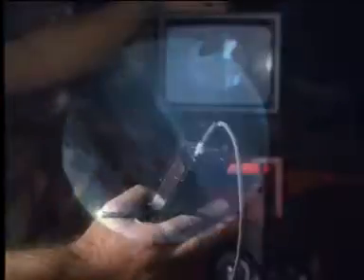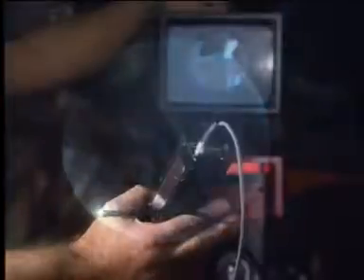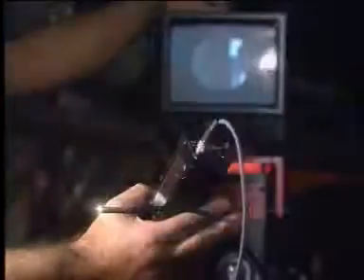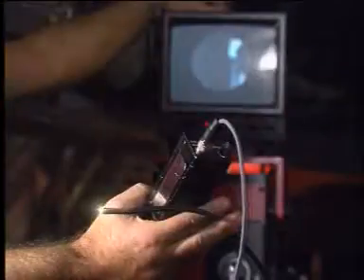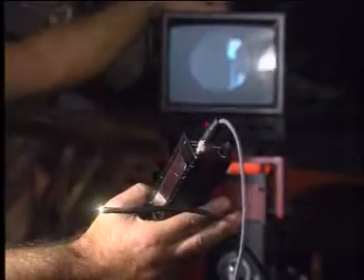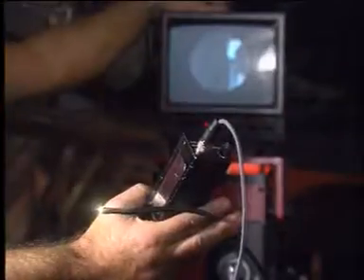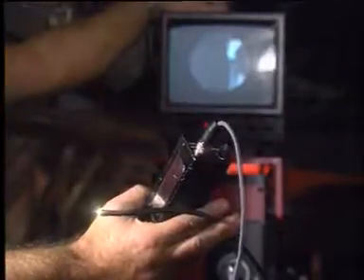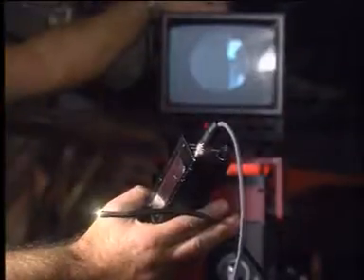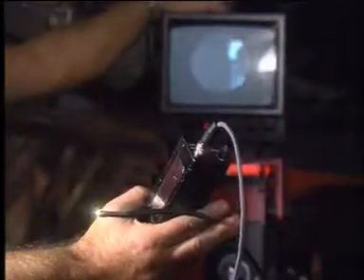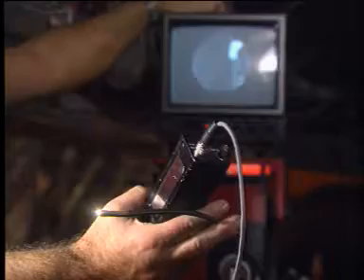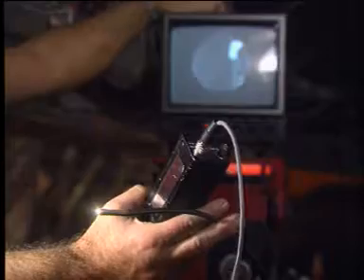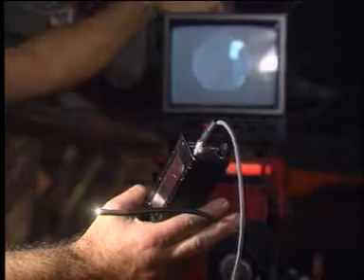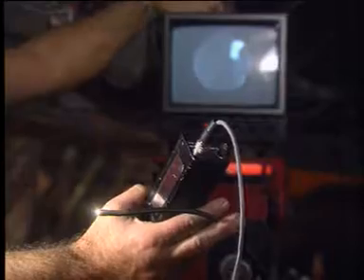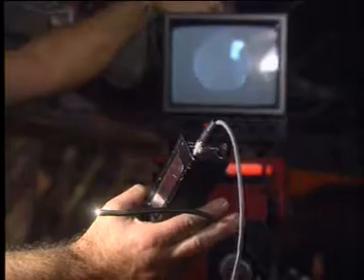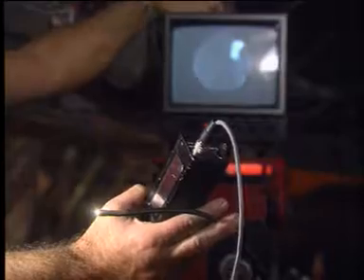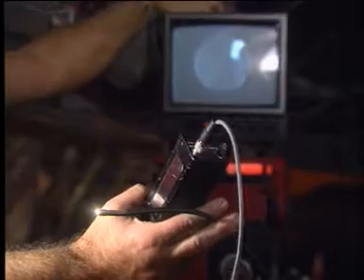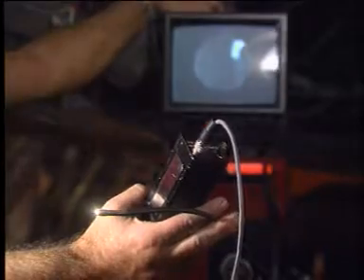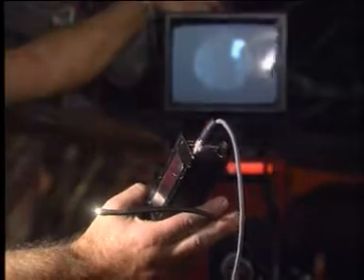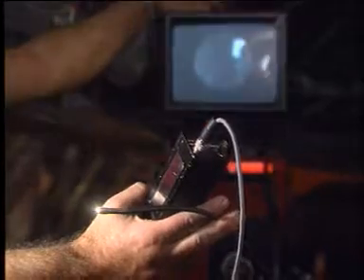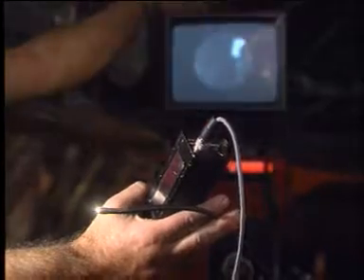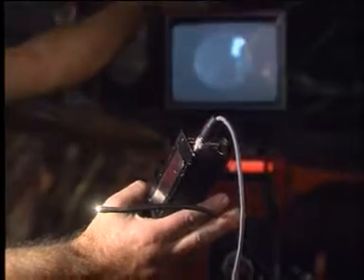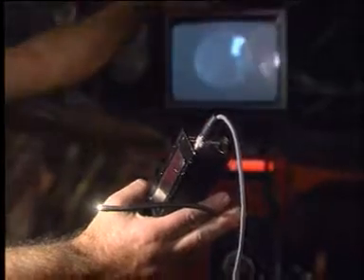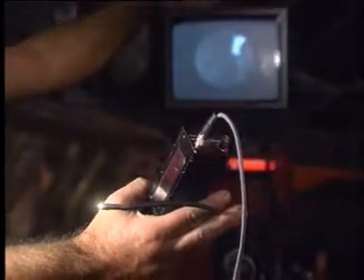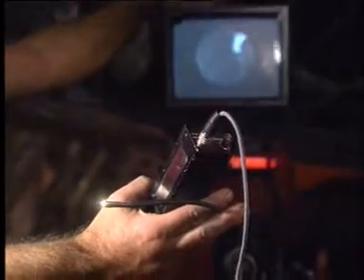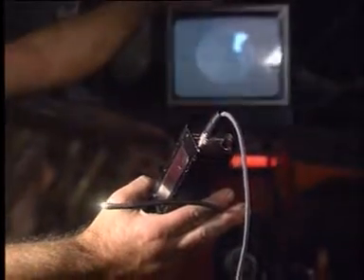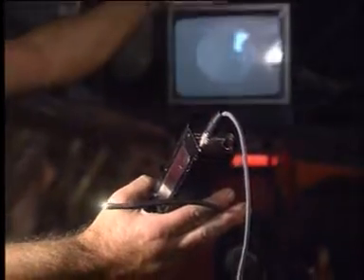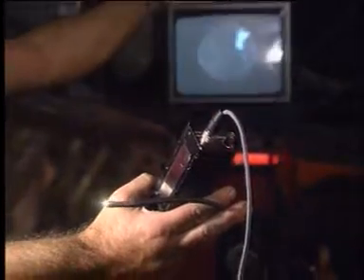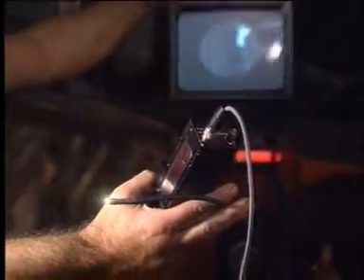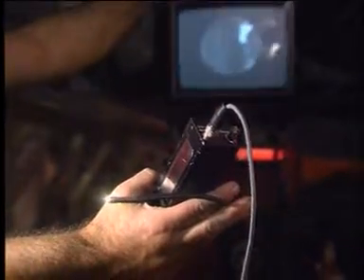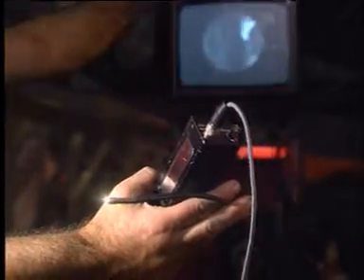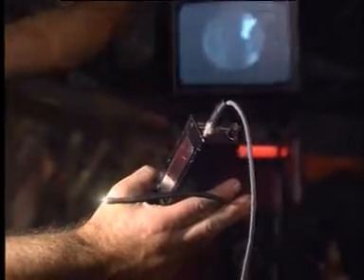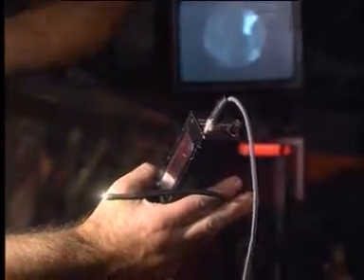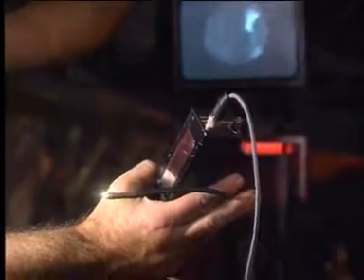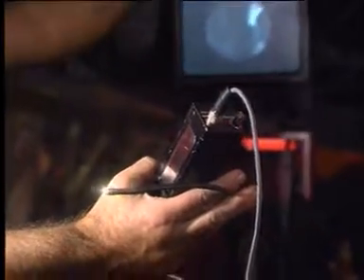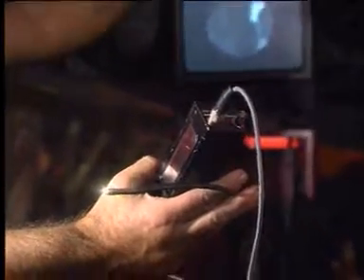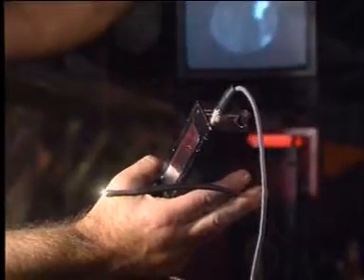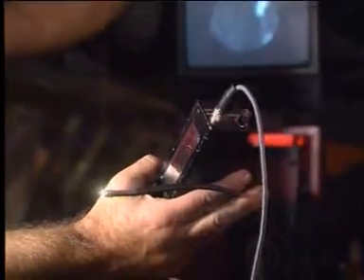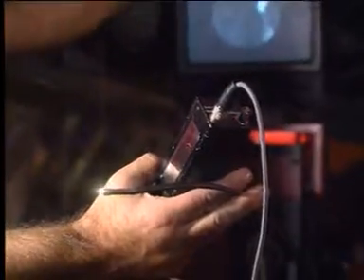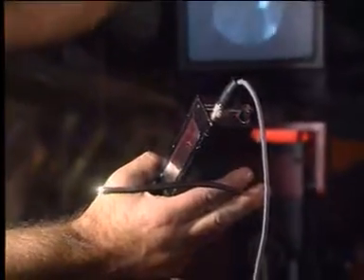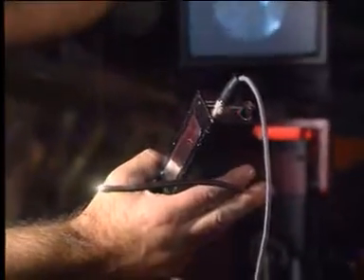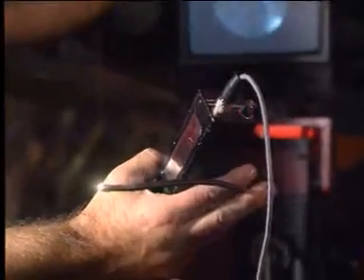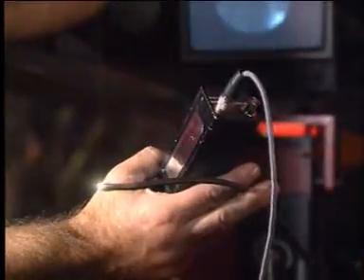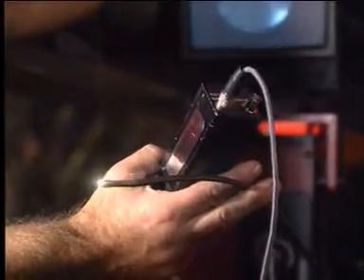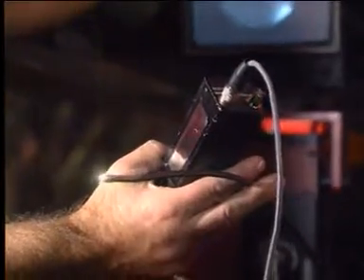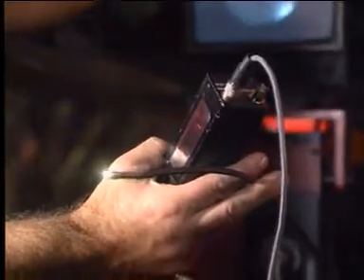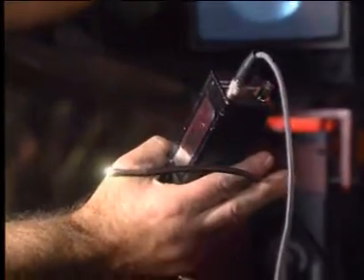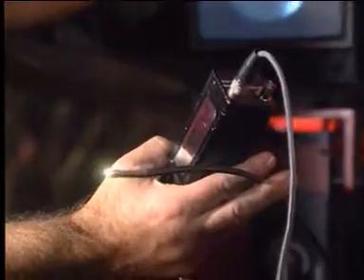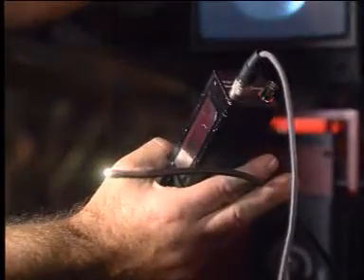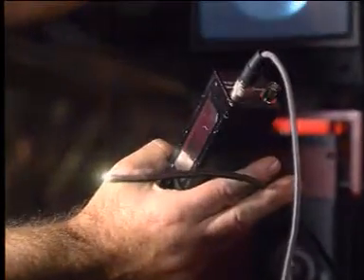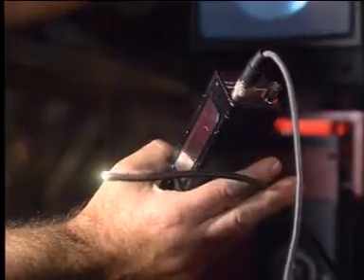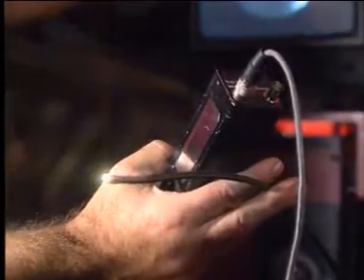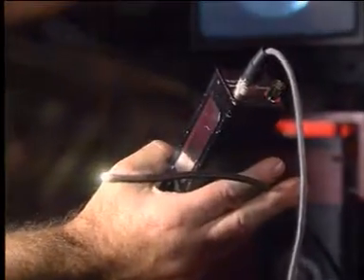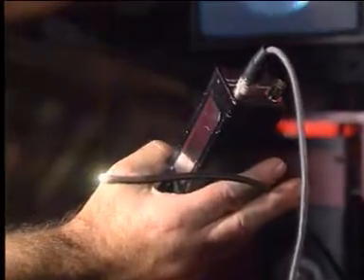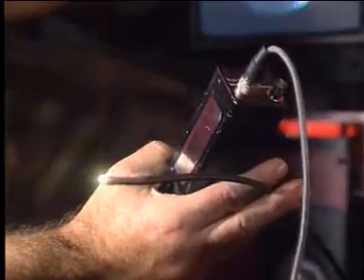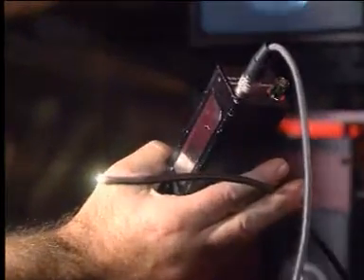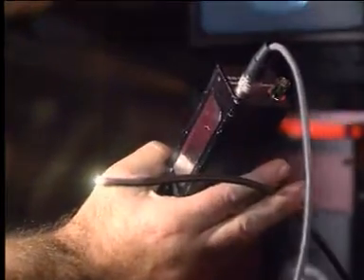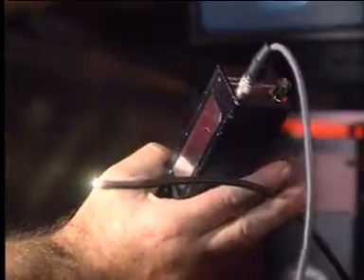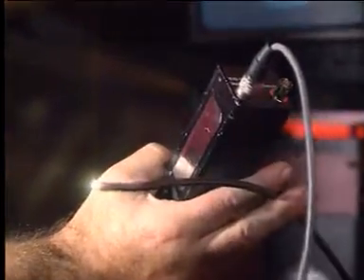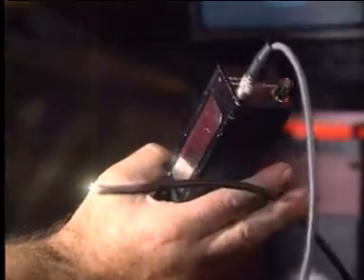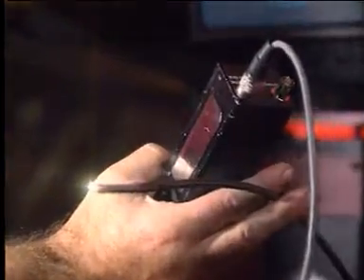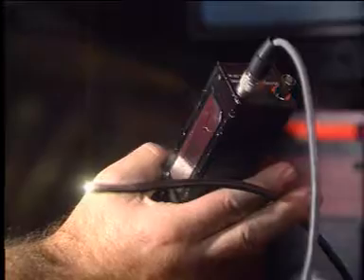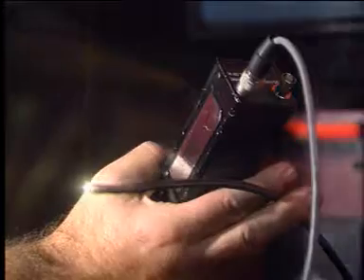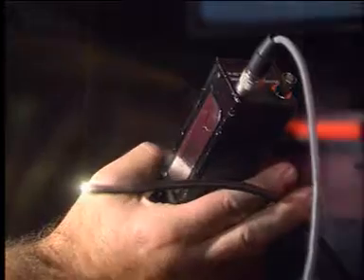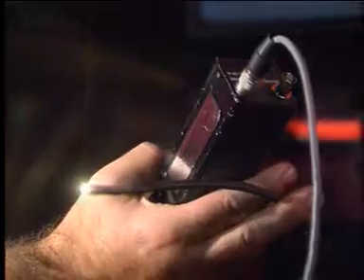In fact, it is through this unit and an optic fiber that the pictures can be picked up and transmitted.